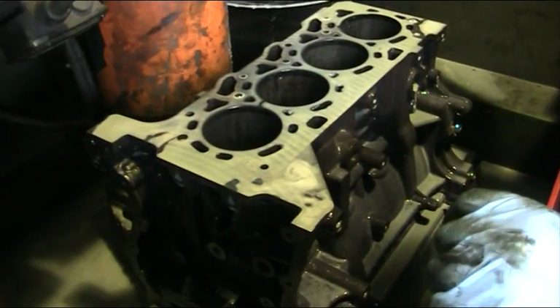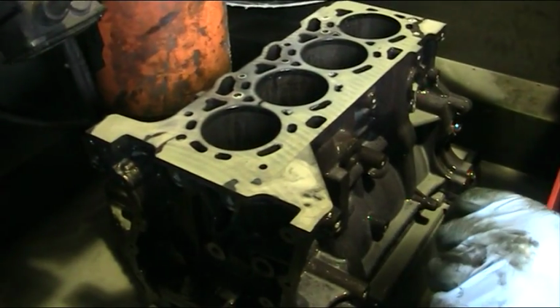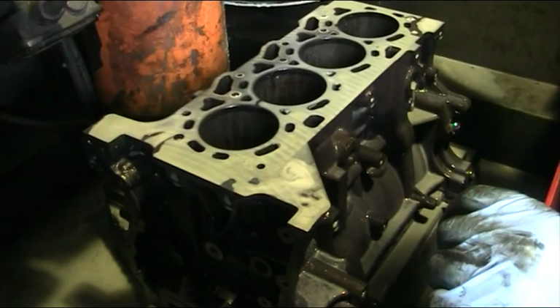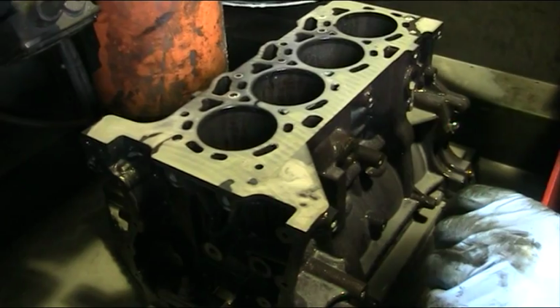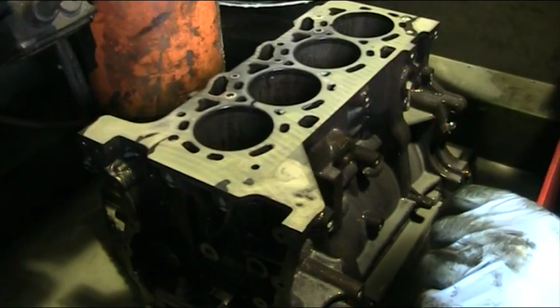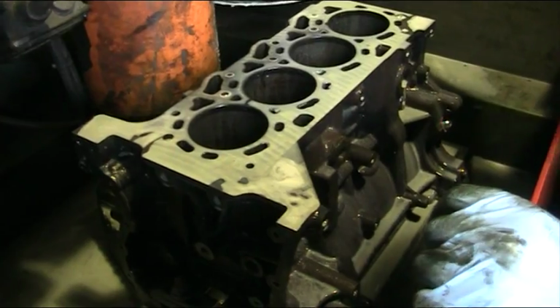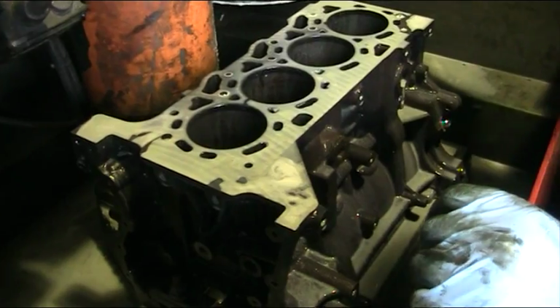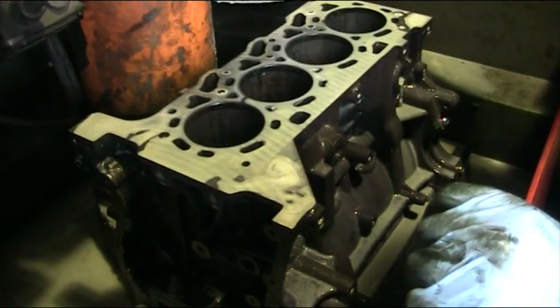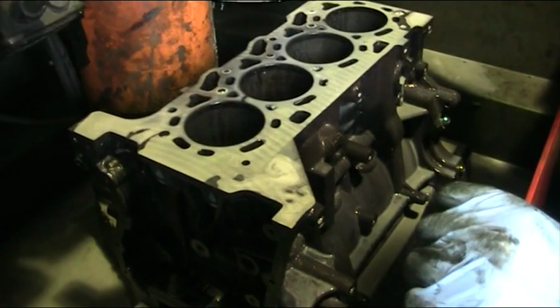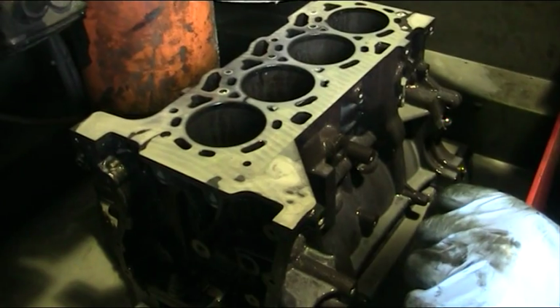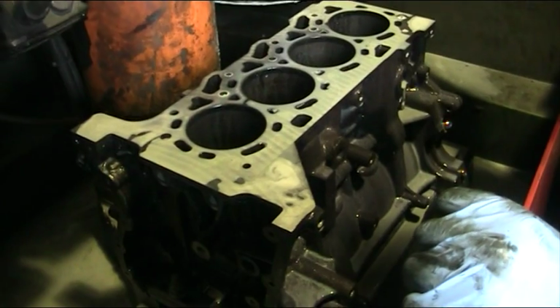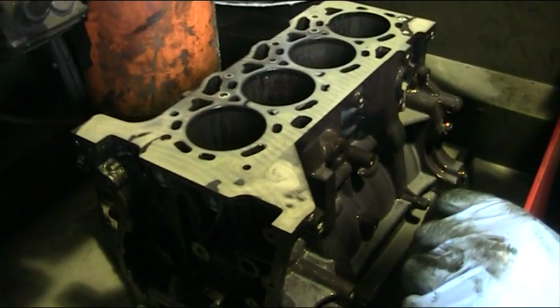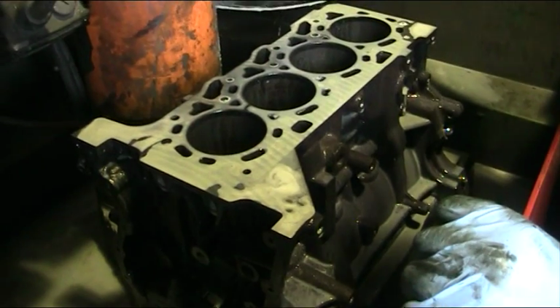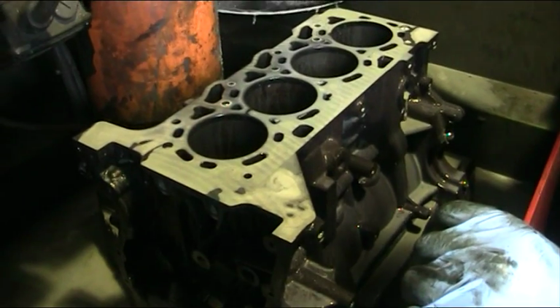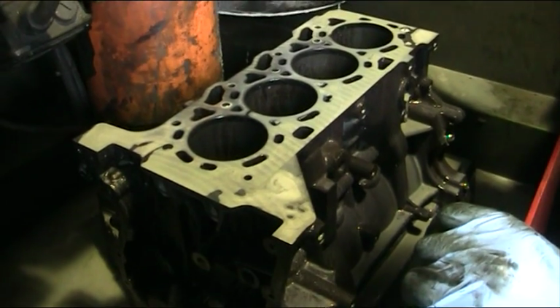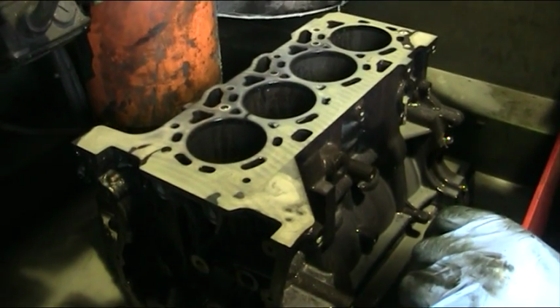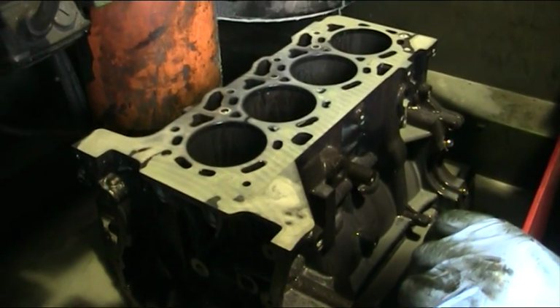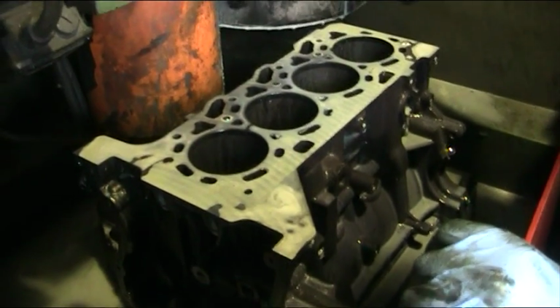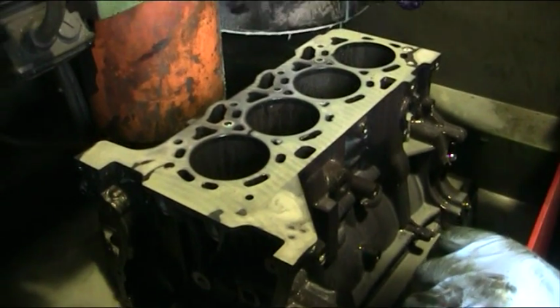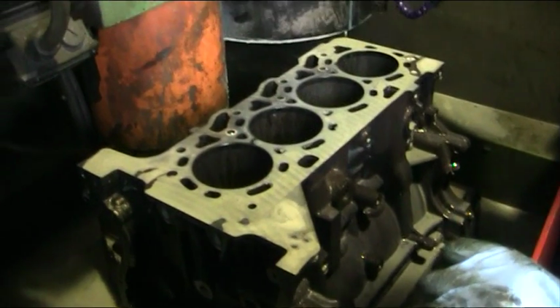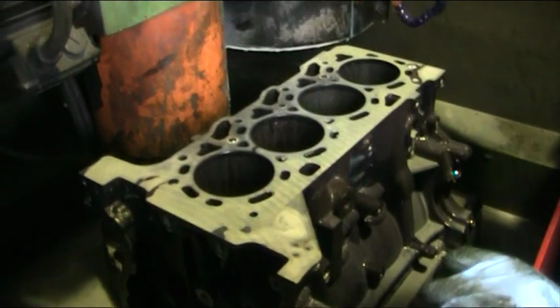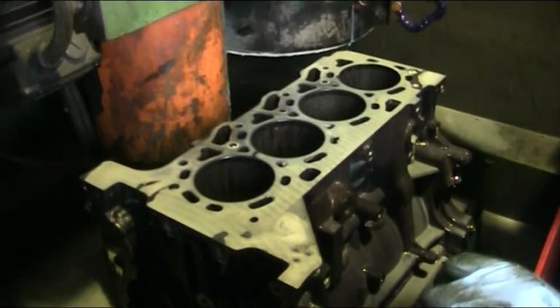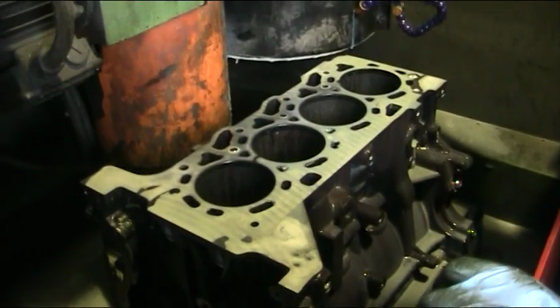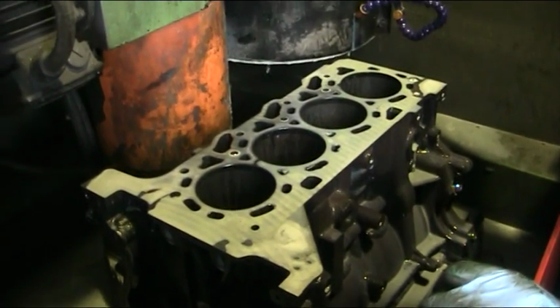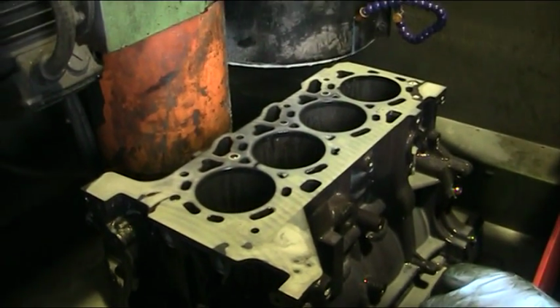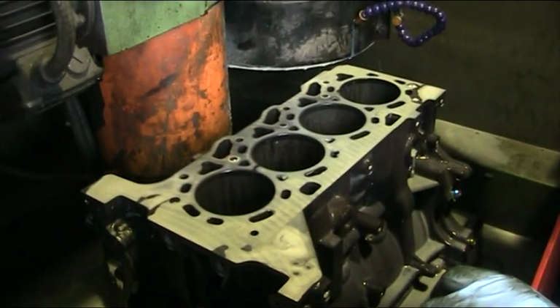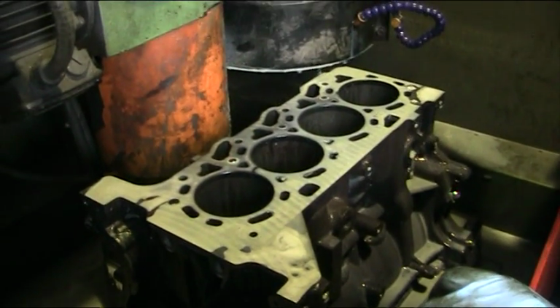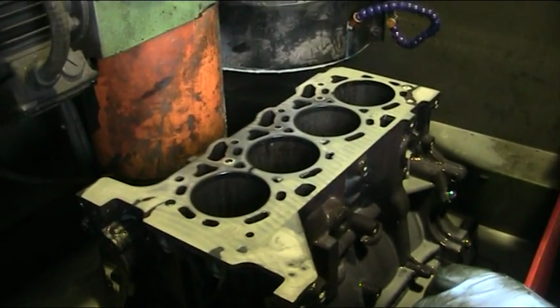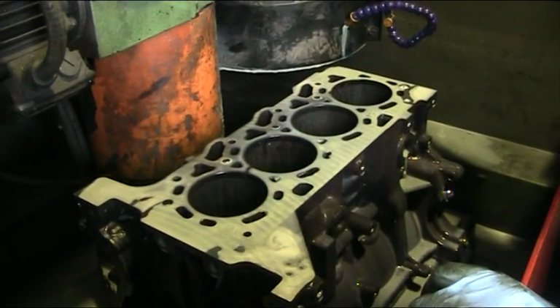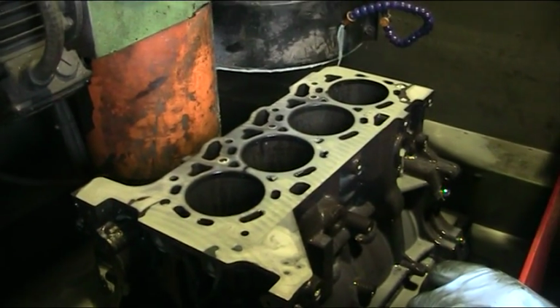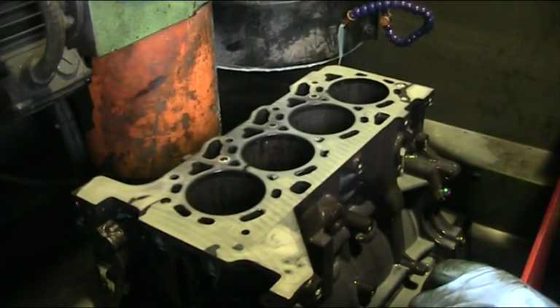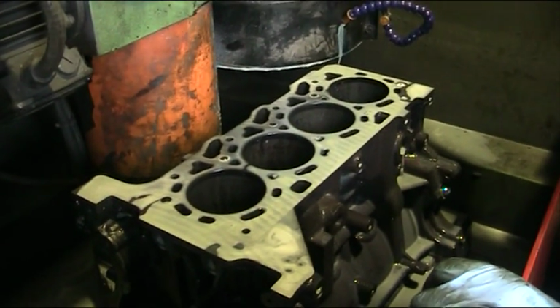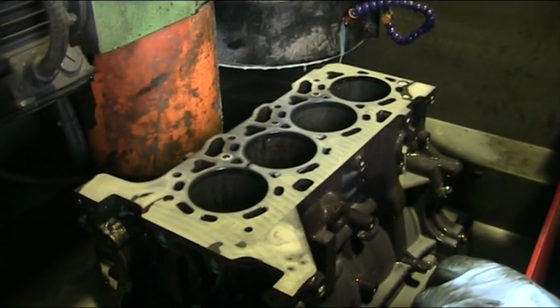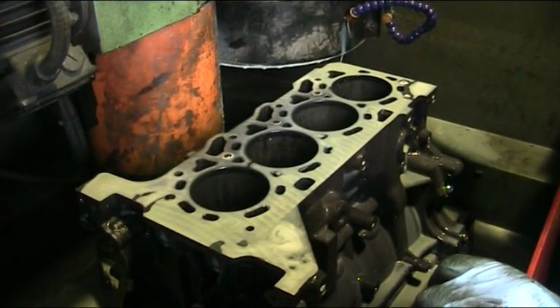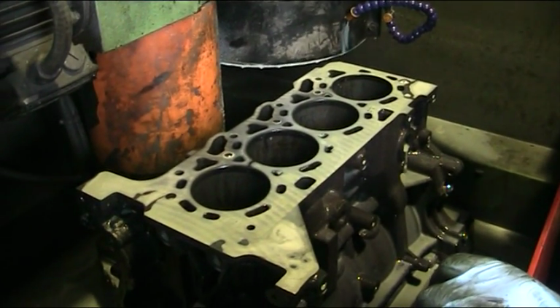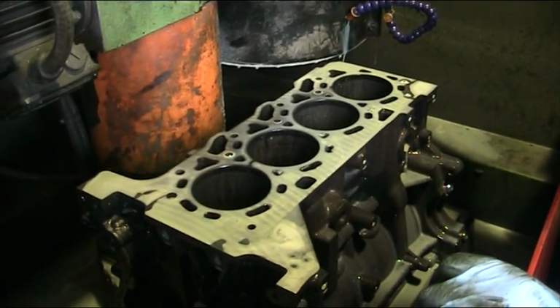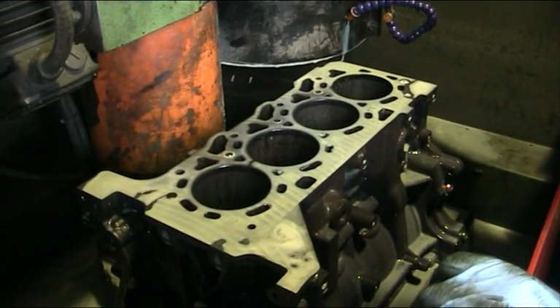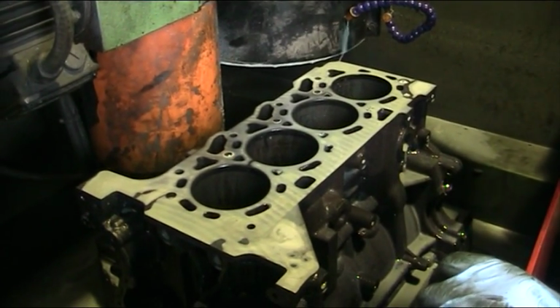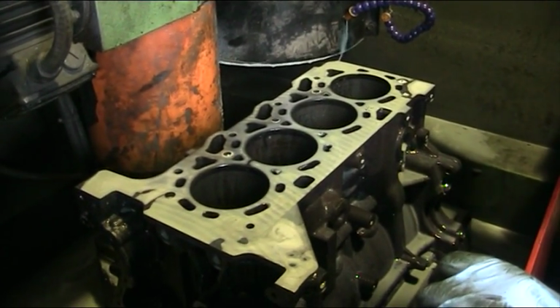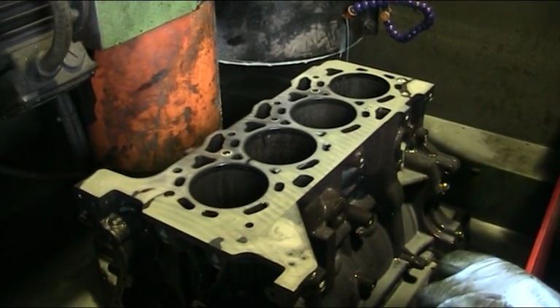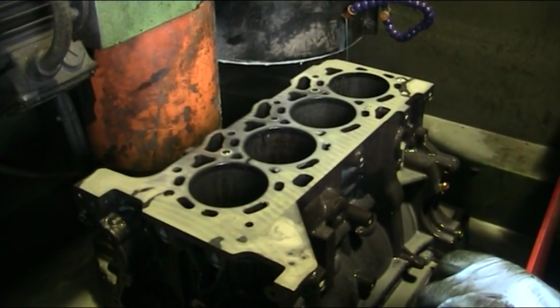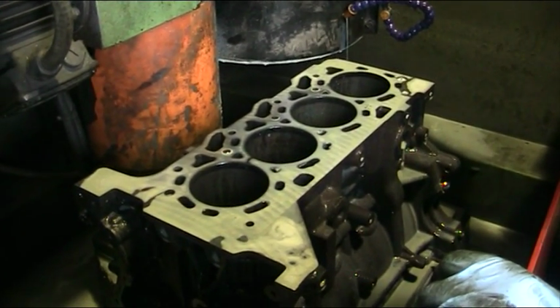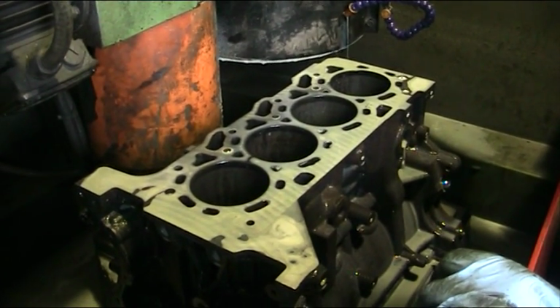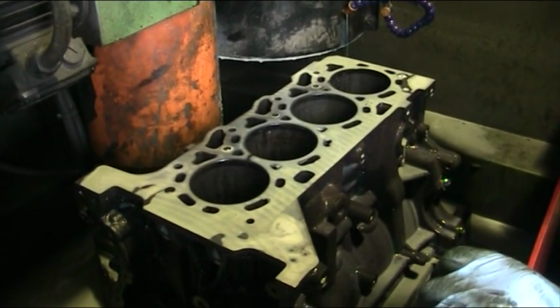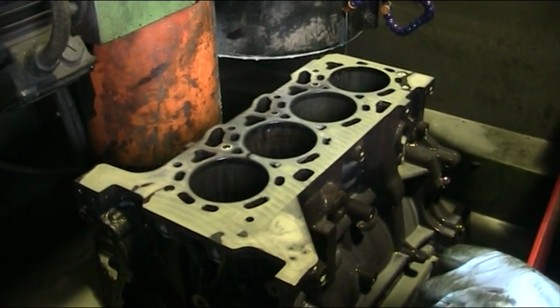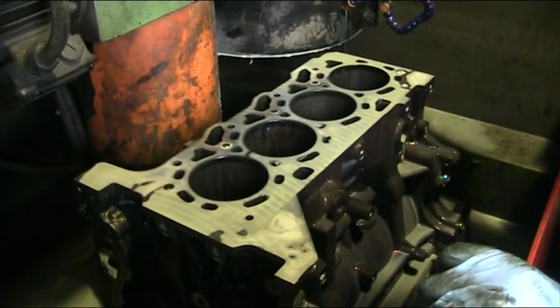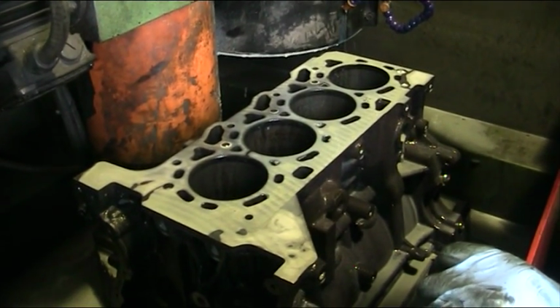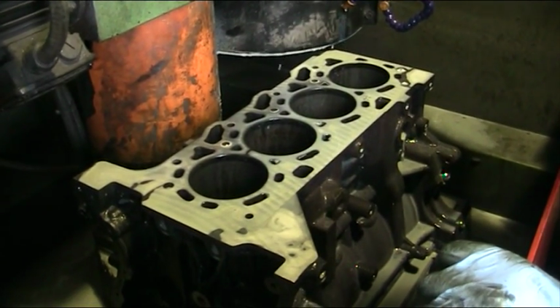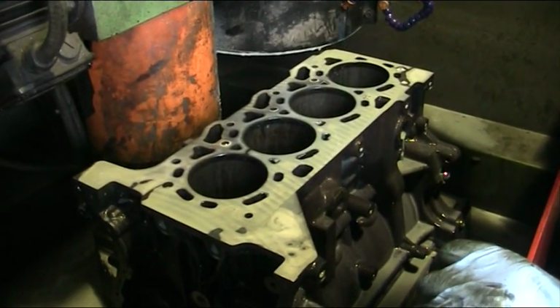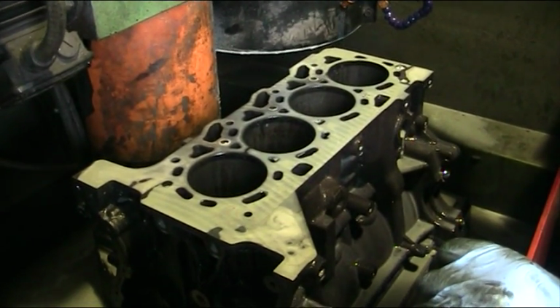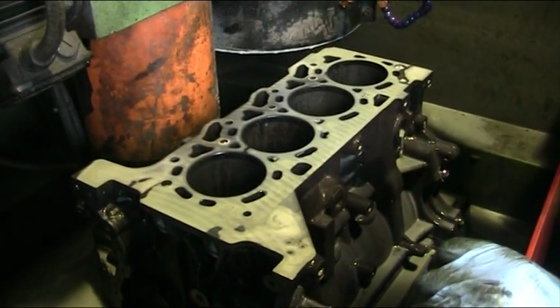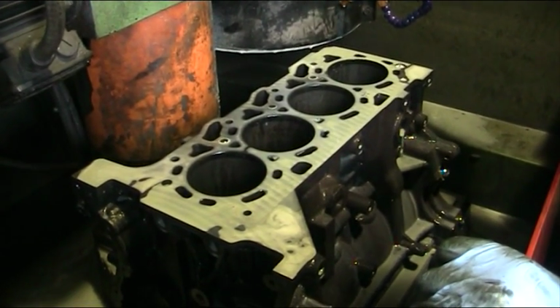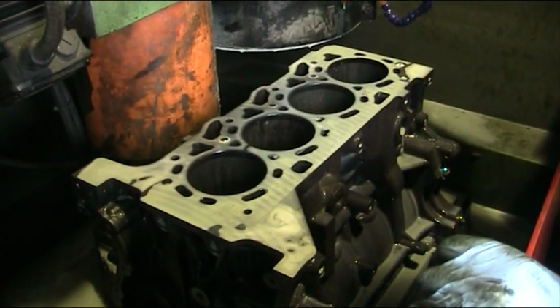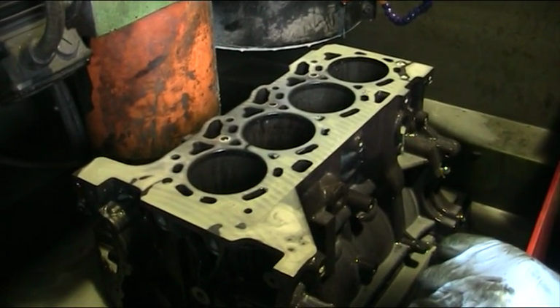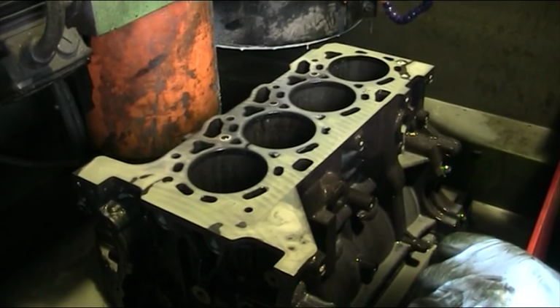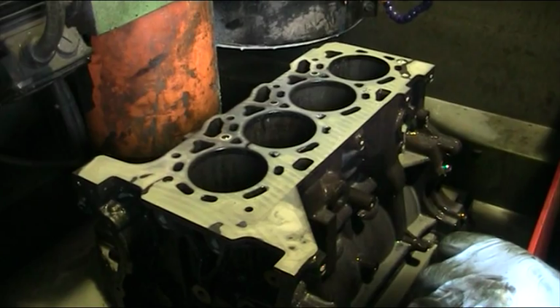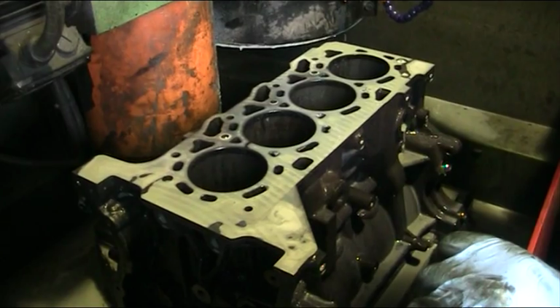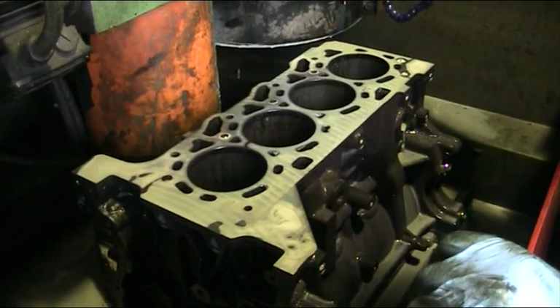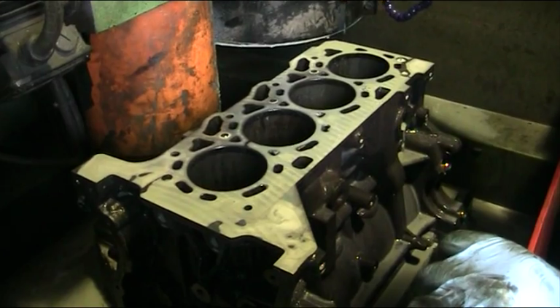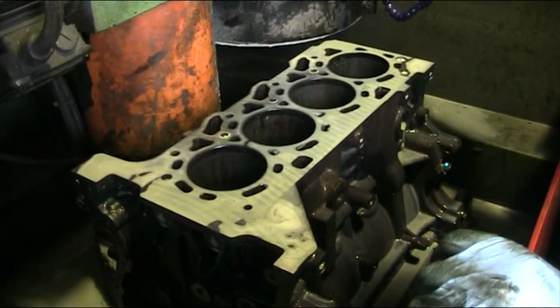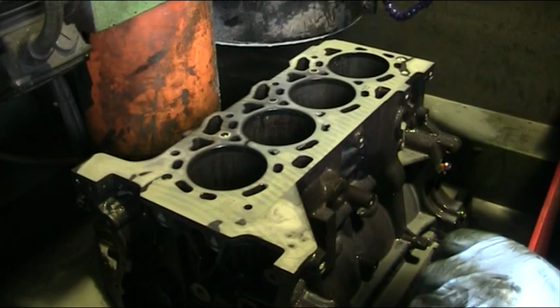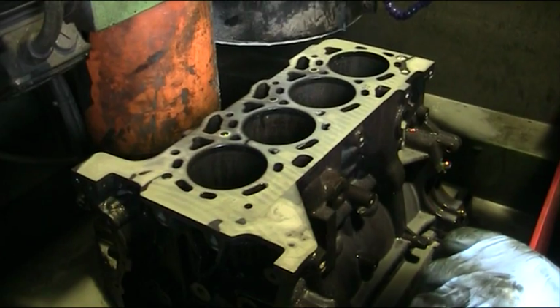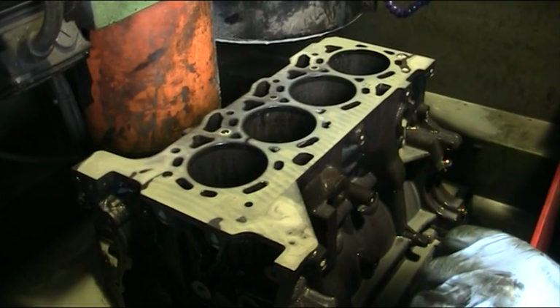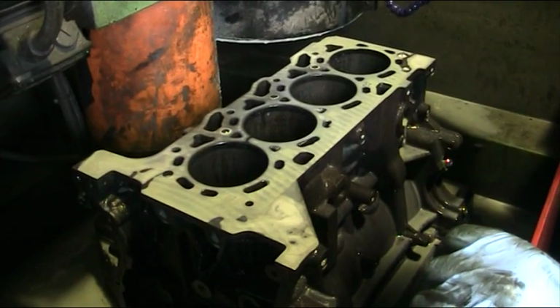There's a fair bit of centrifugal force on this head, so that's why you've got to keep hold of it.